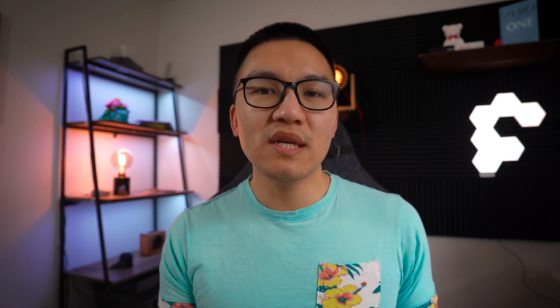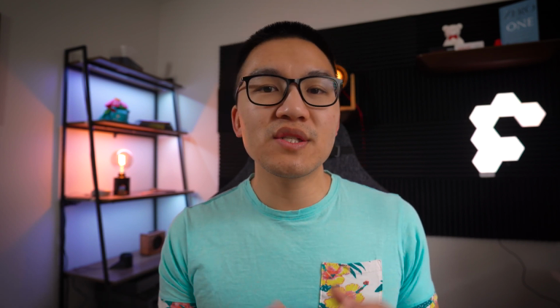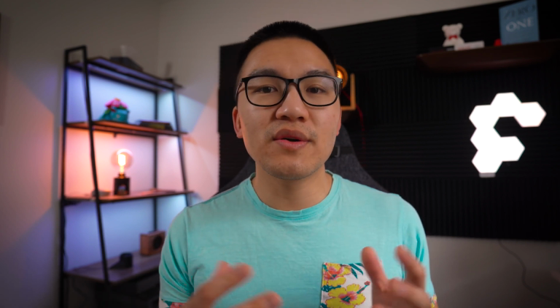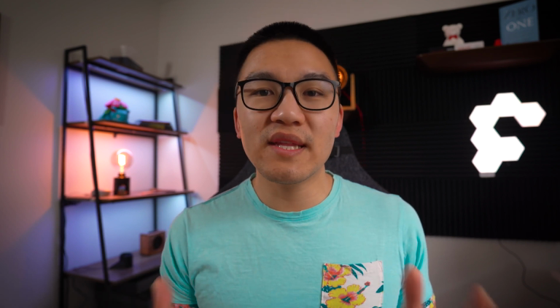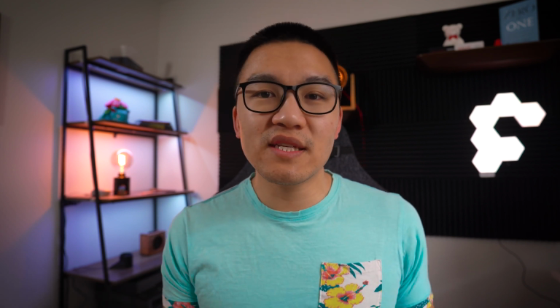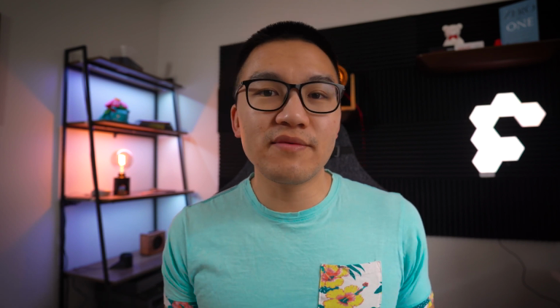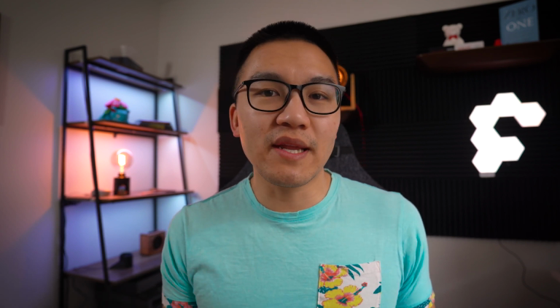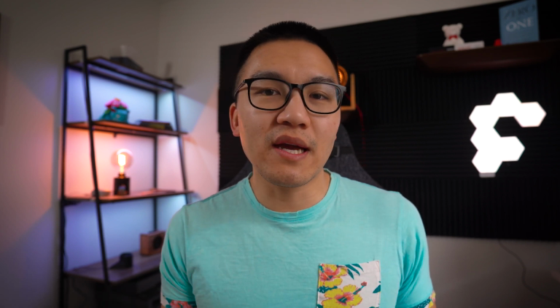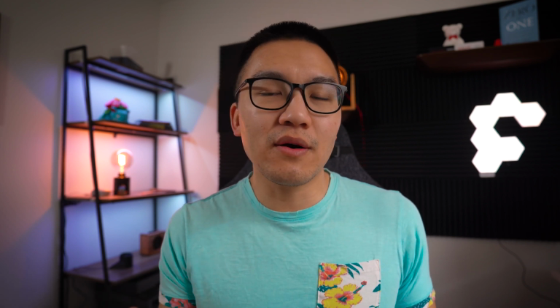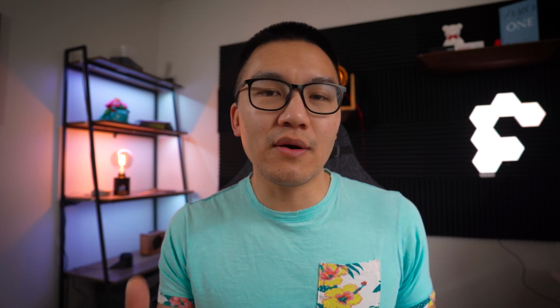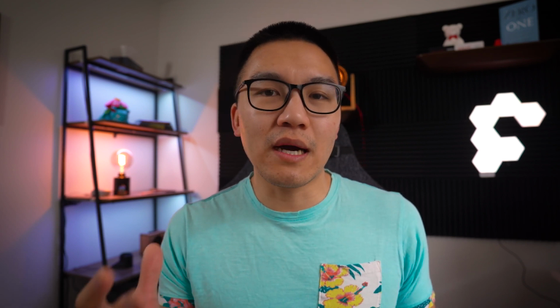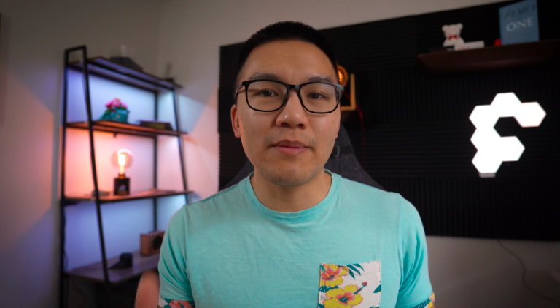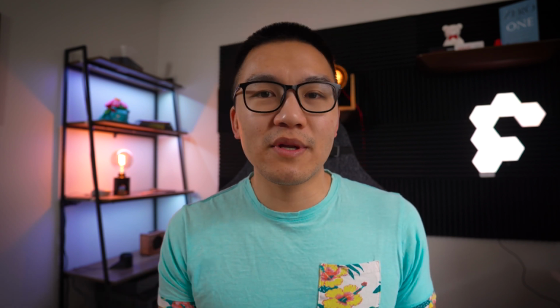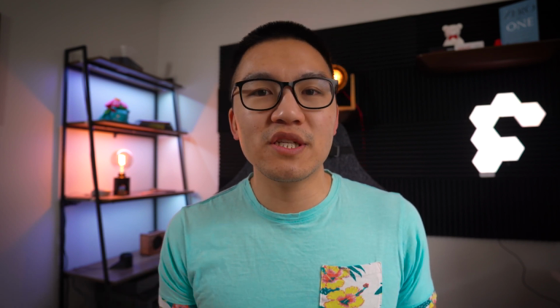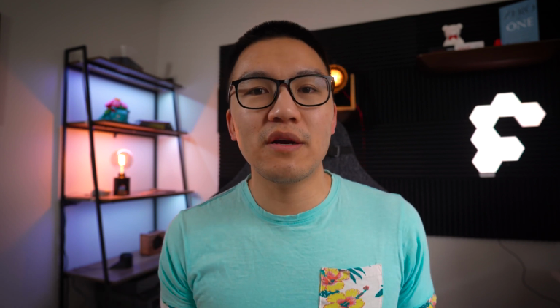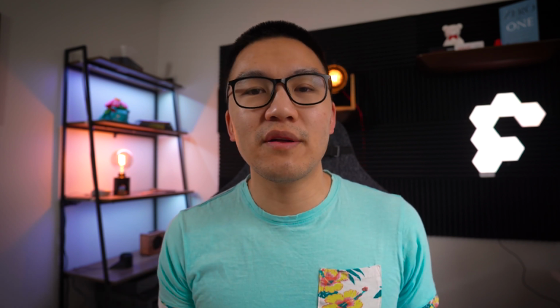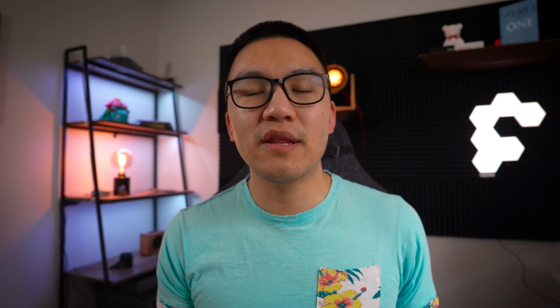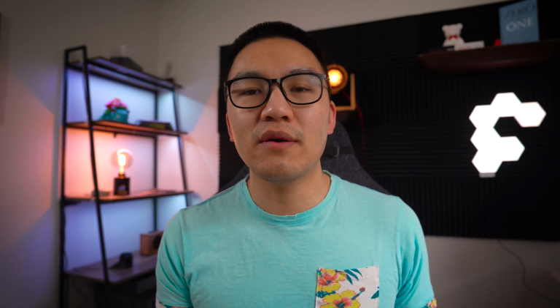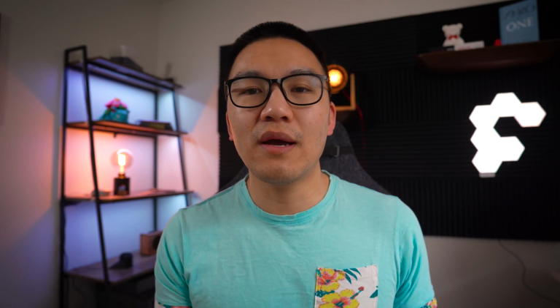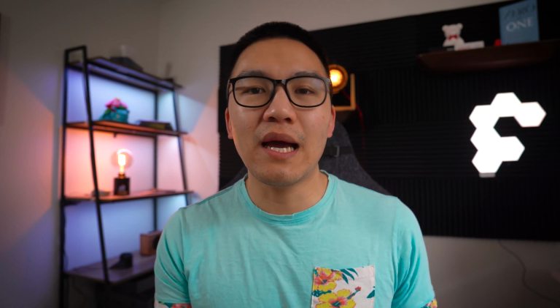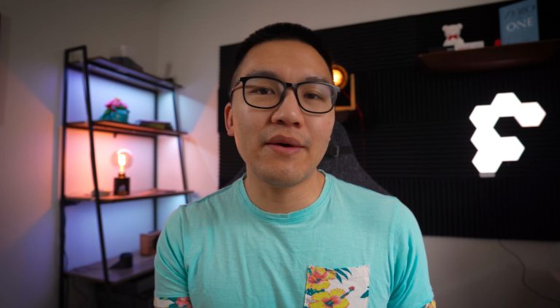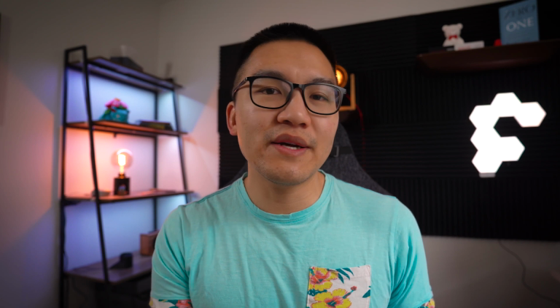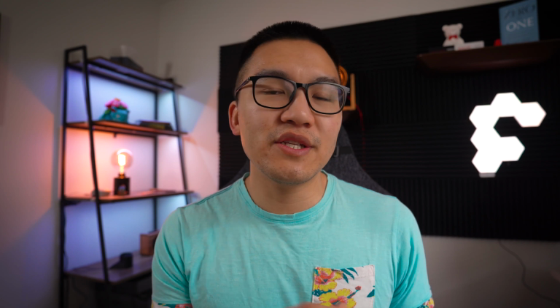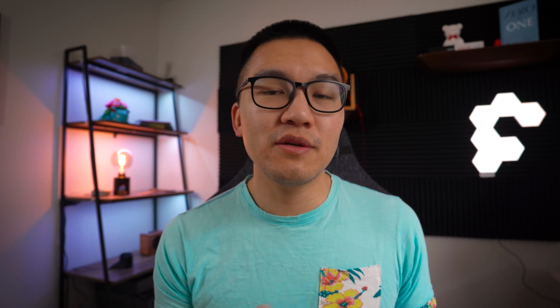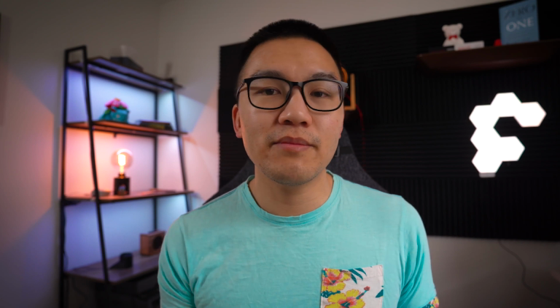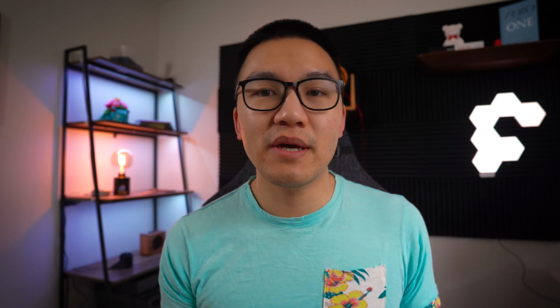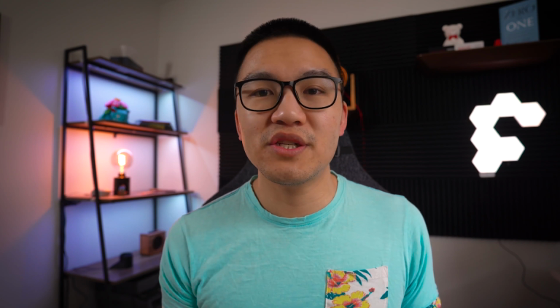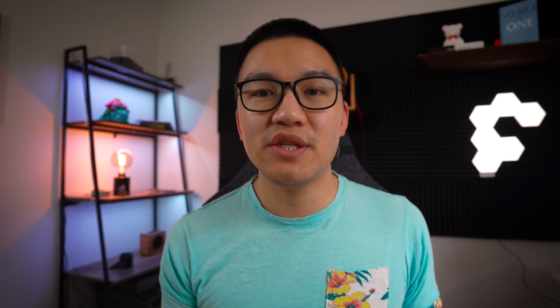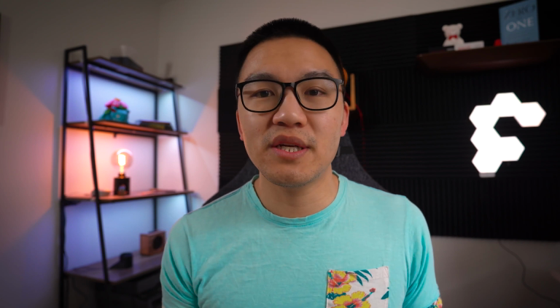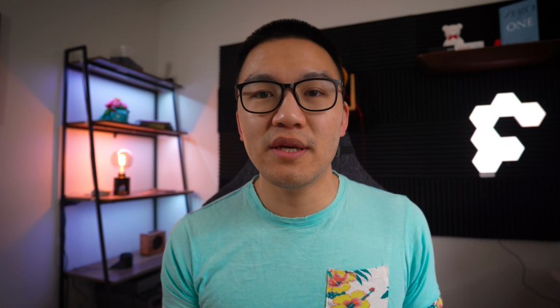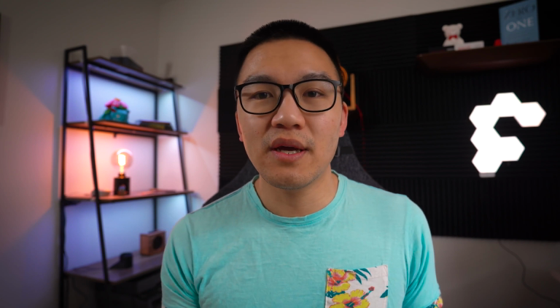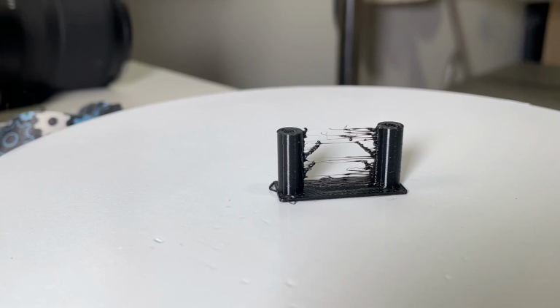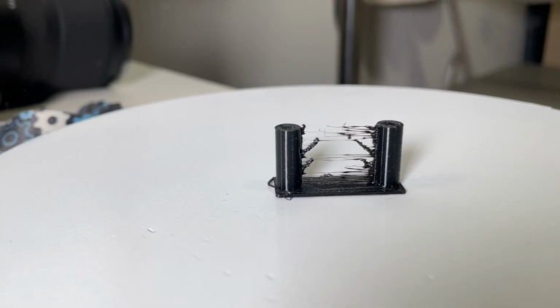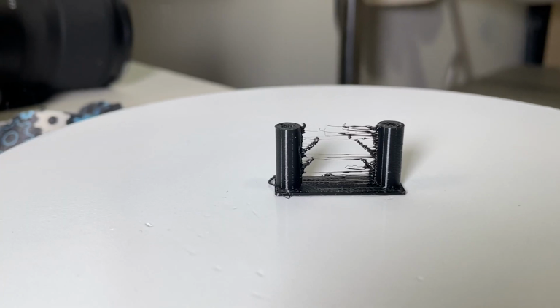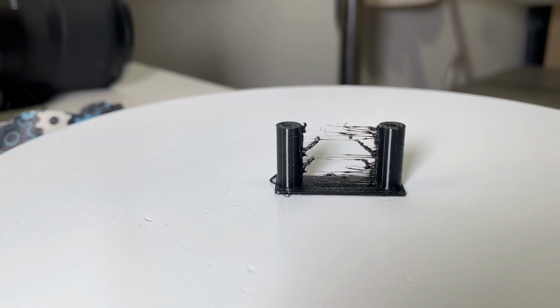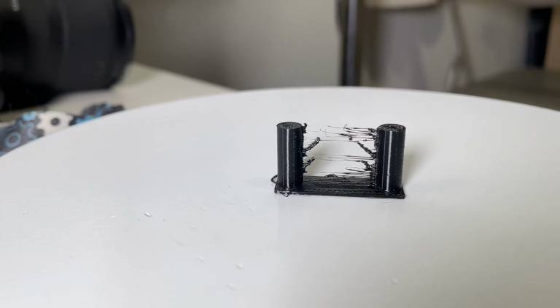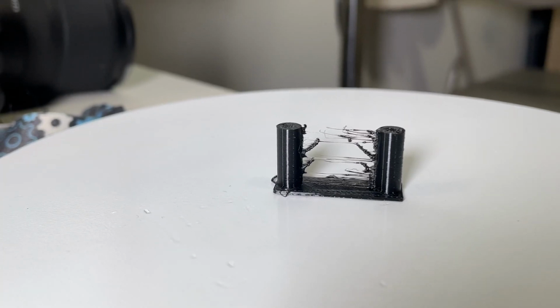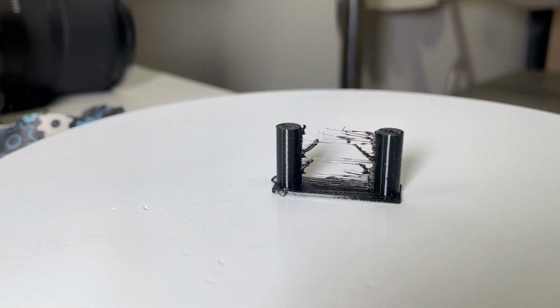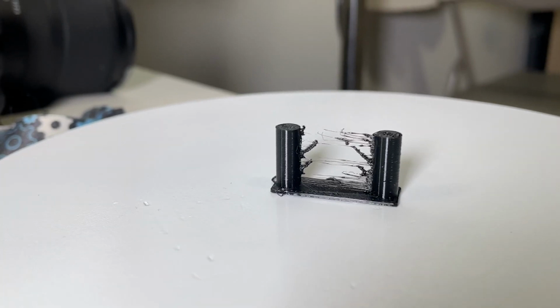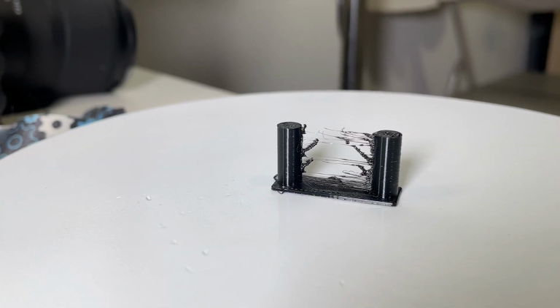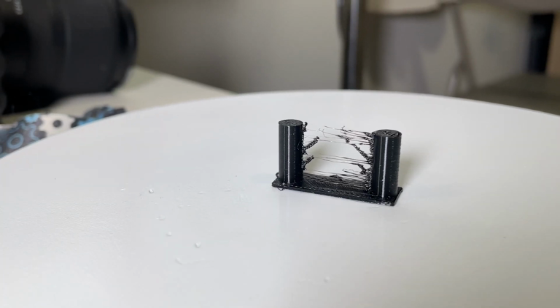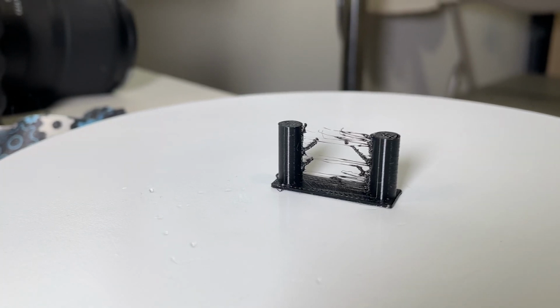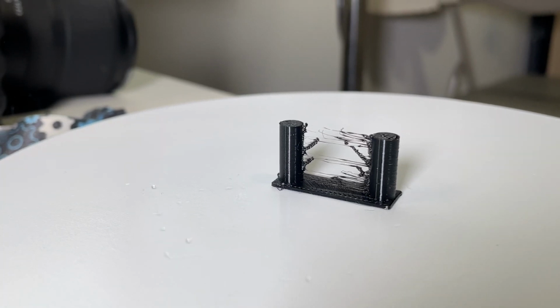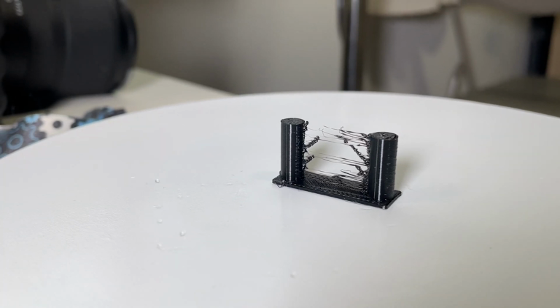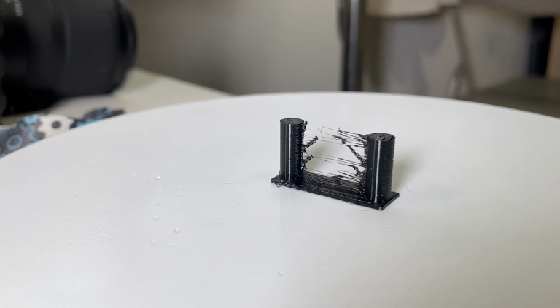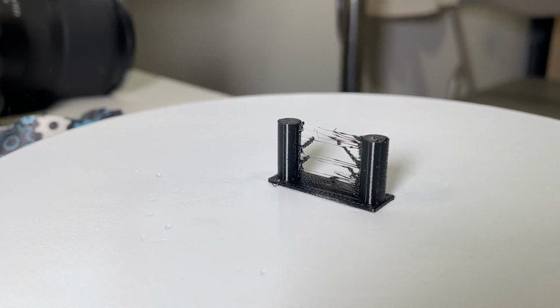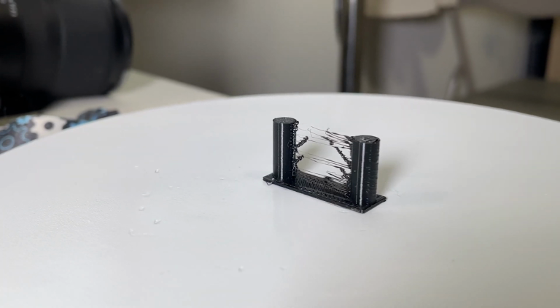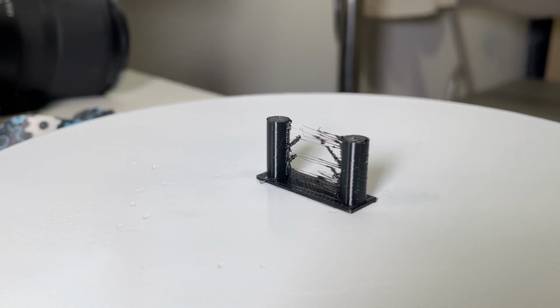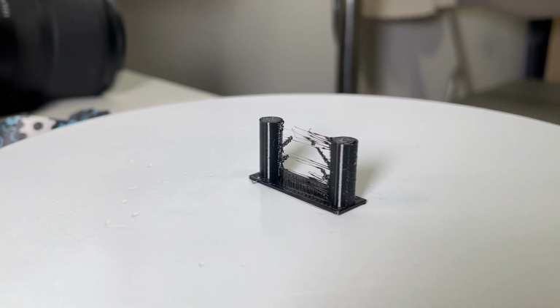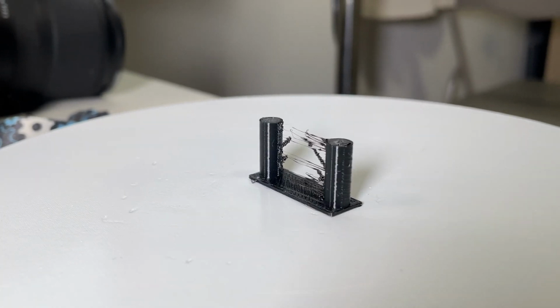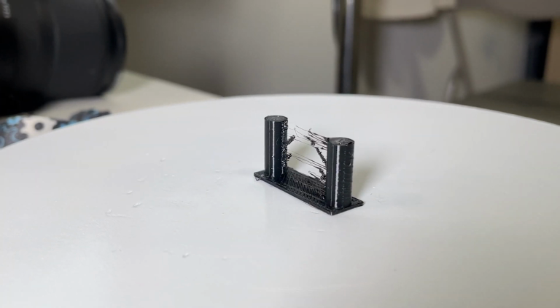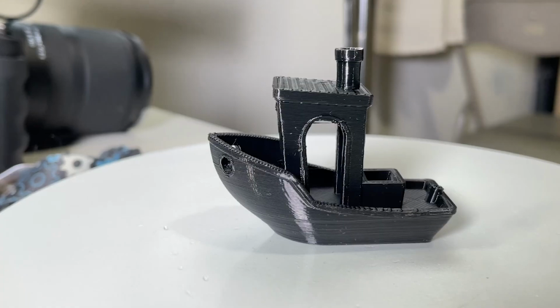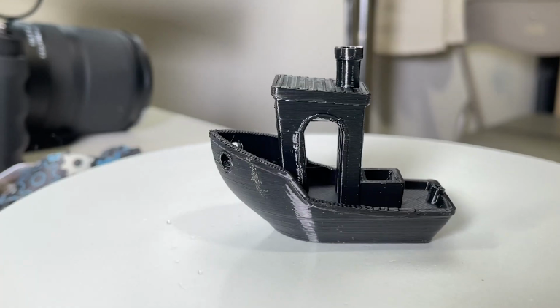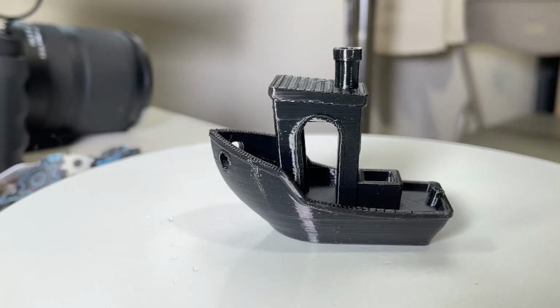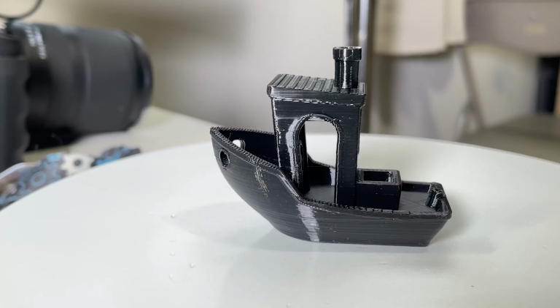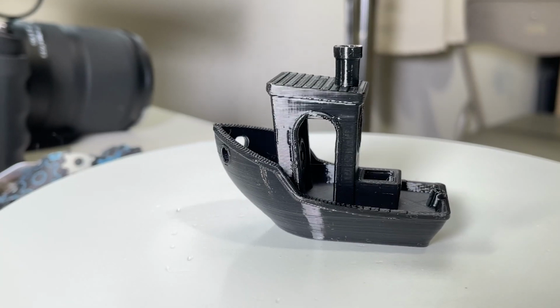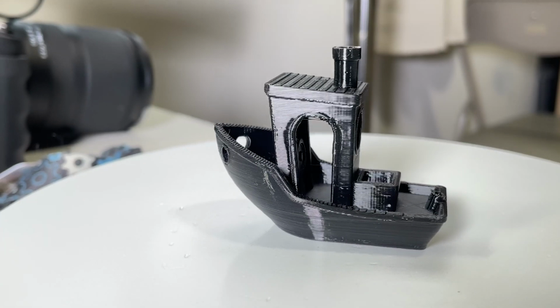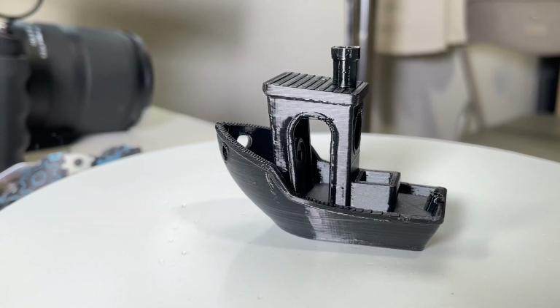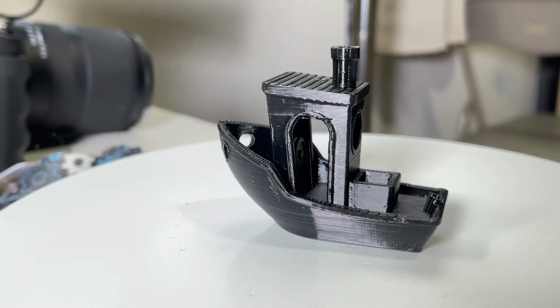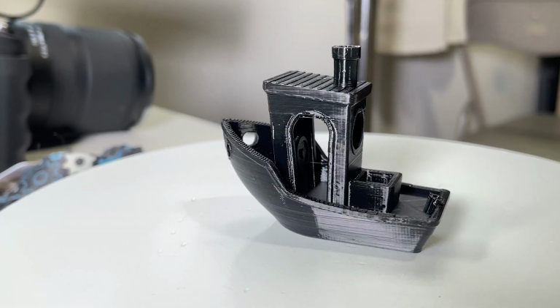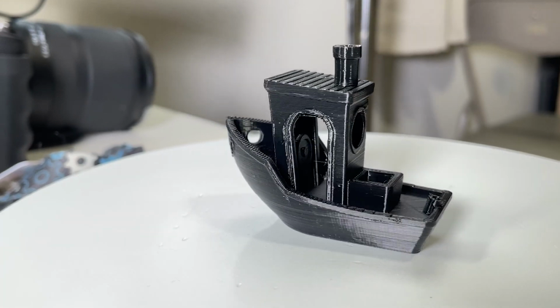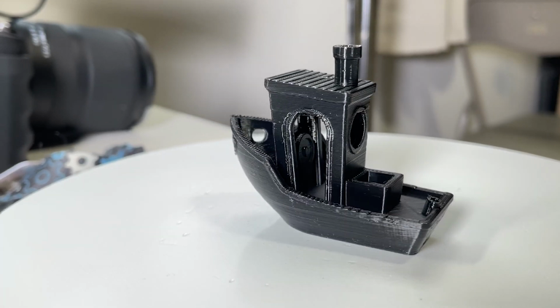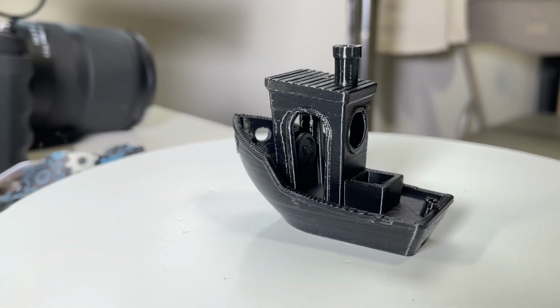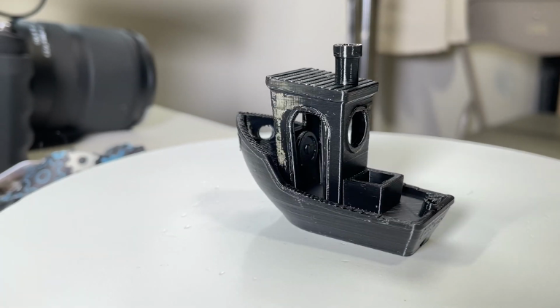So in this video, I'm going to share how I tuned PETG, where I started out looking like this and went all the way to this.